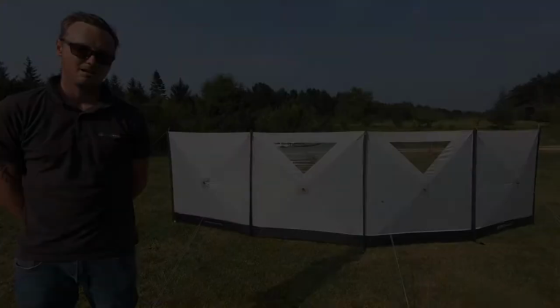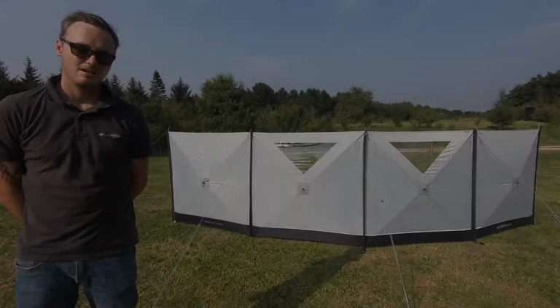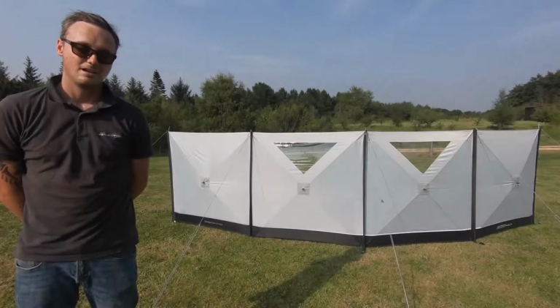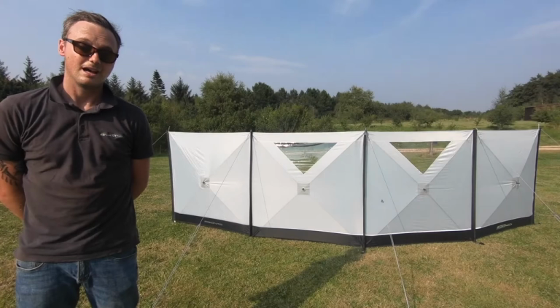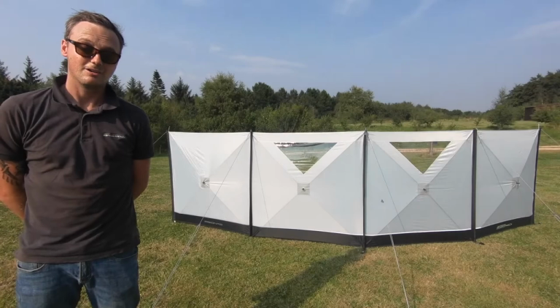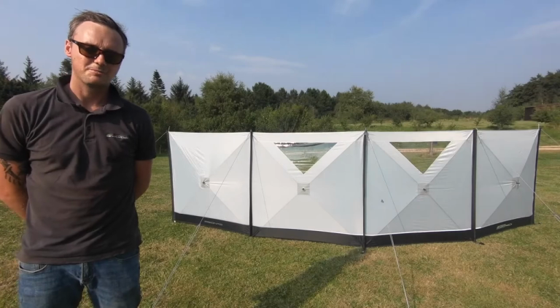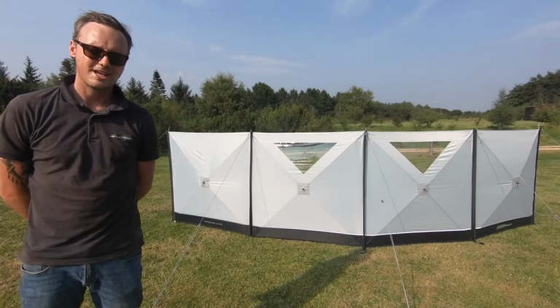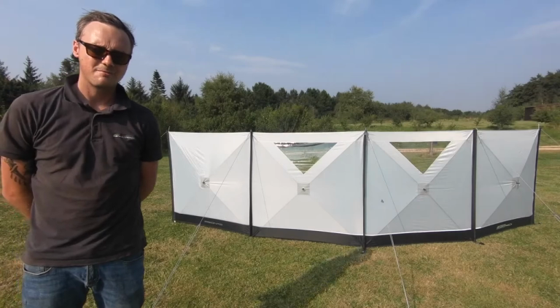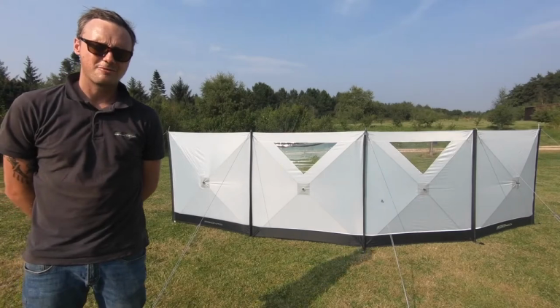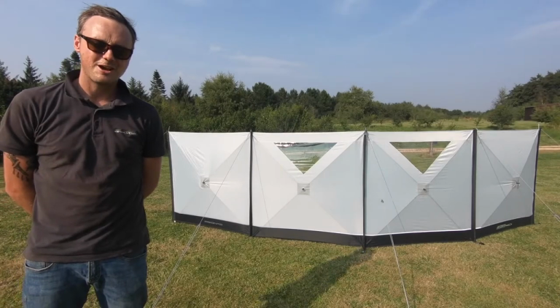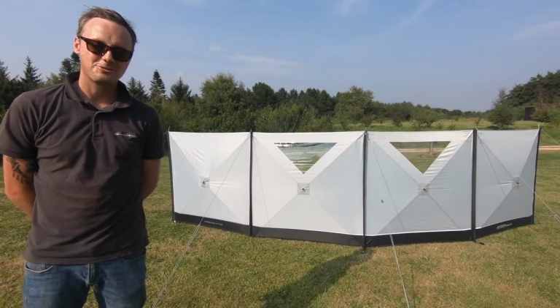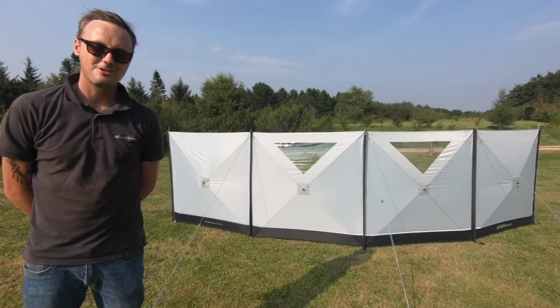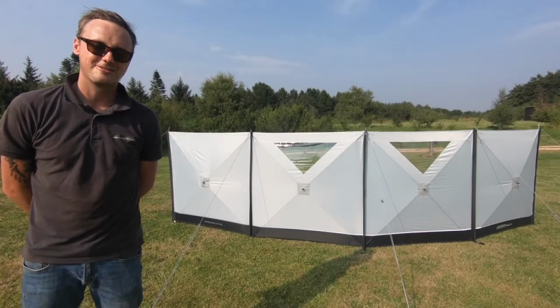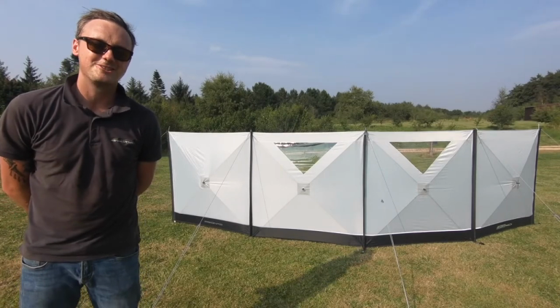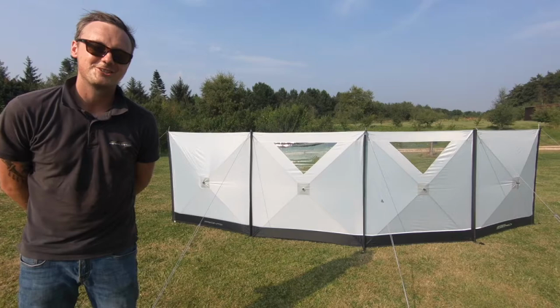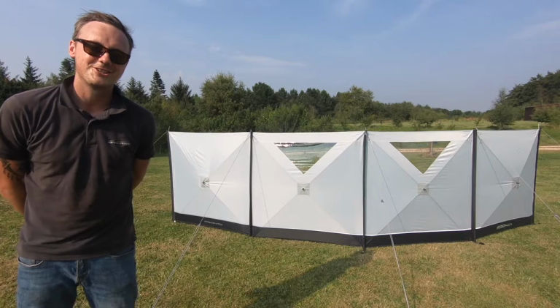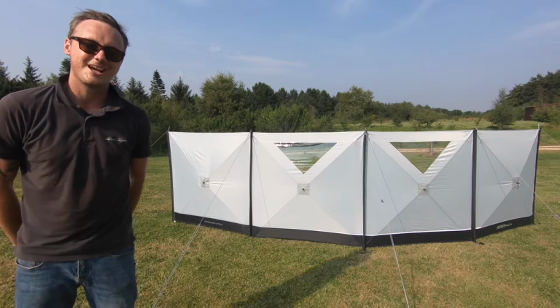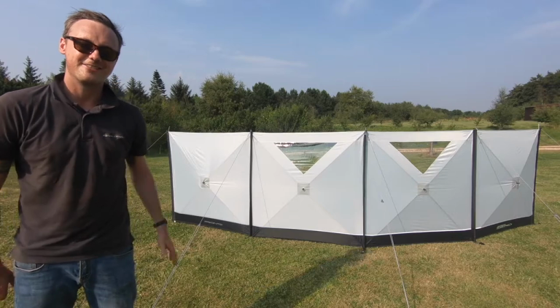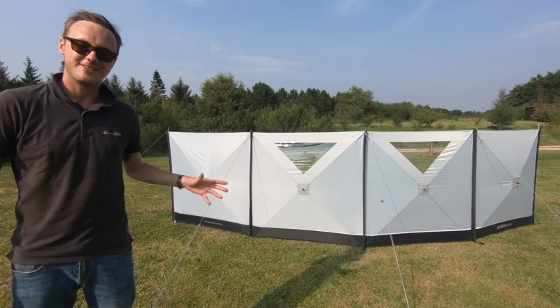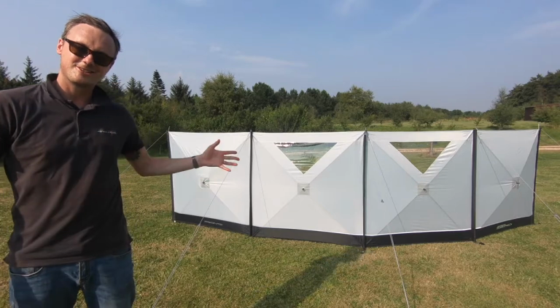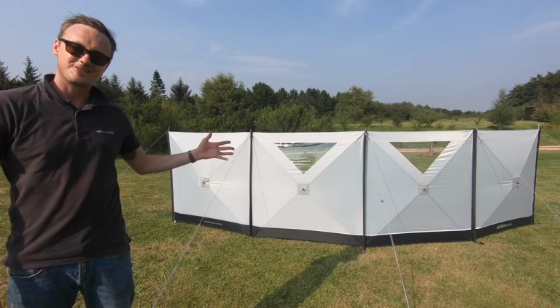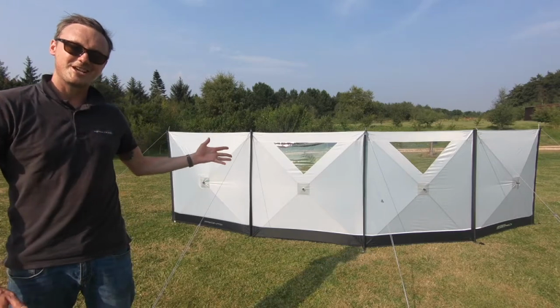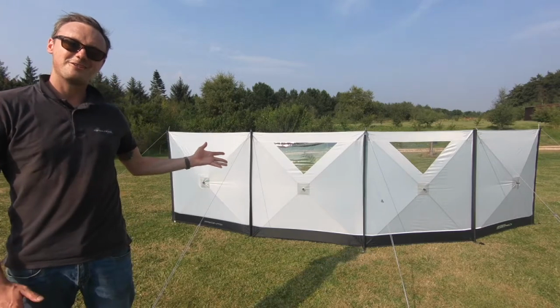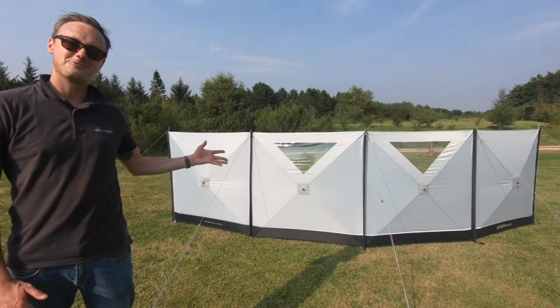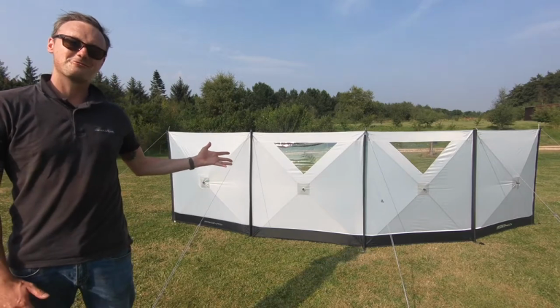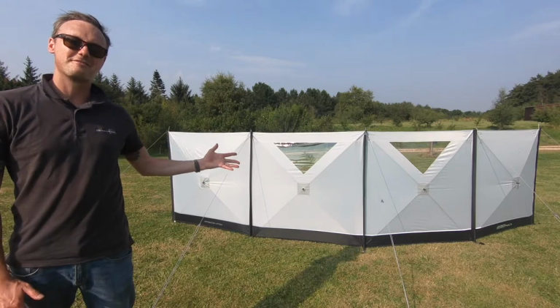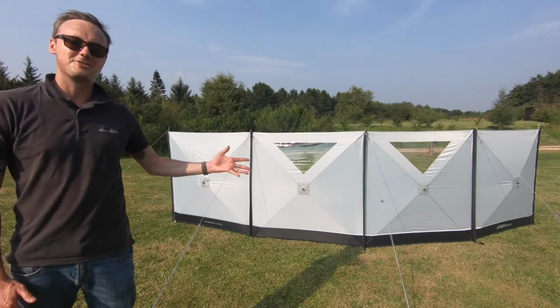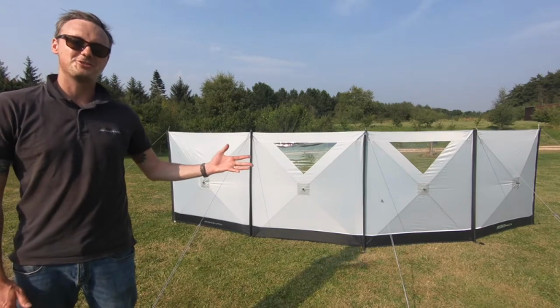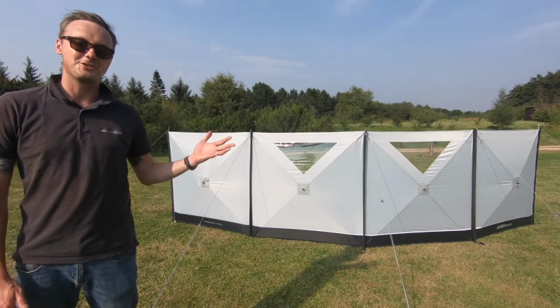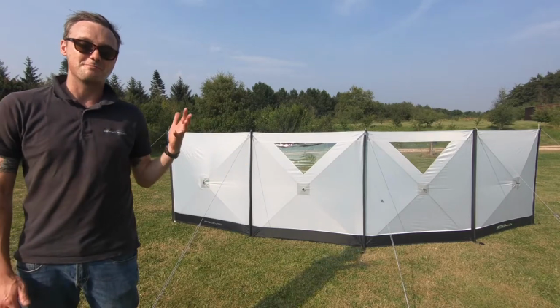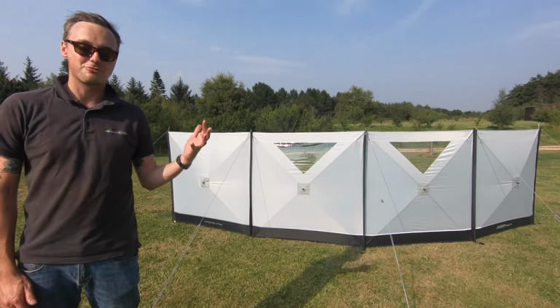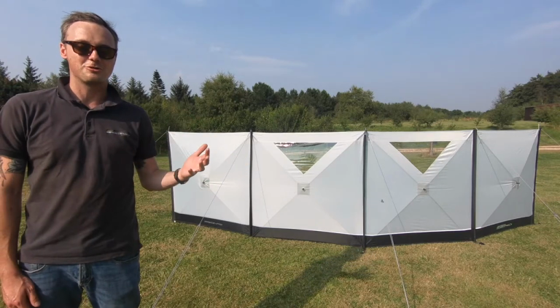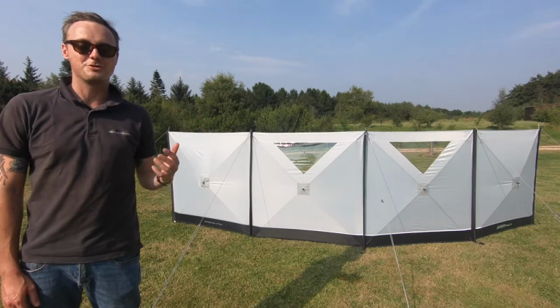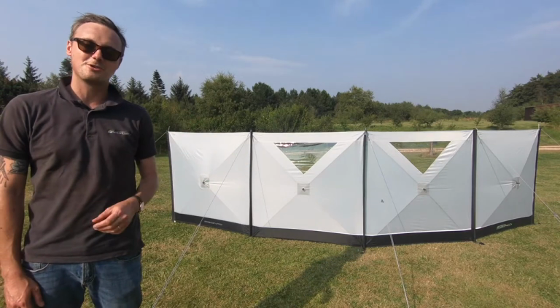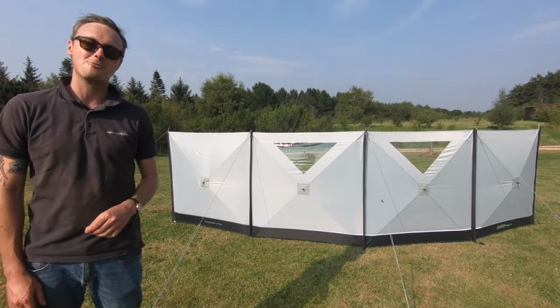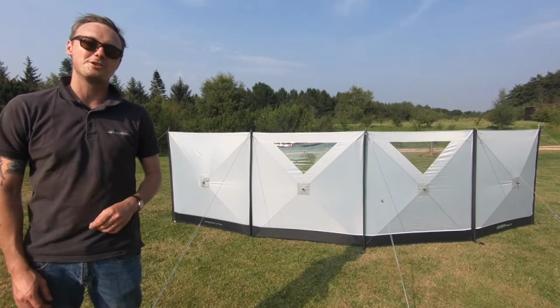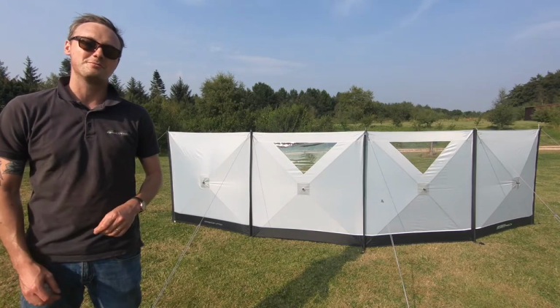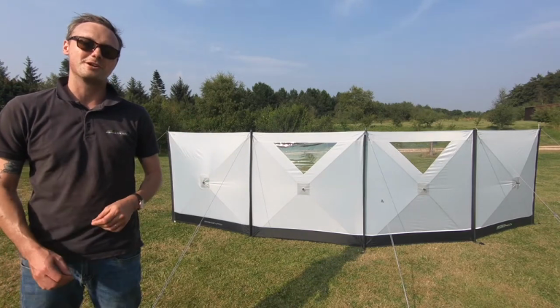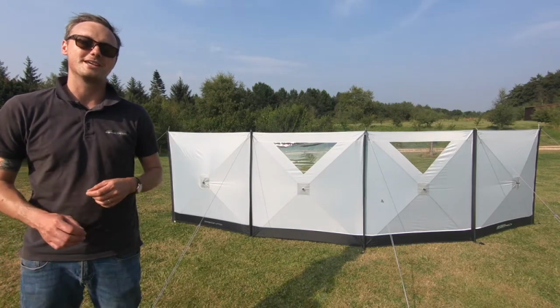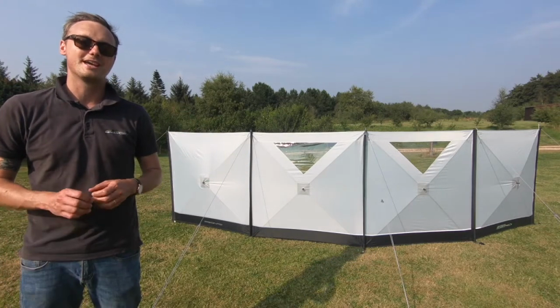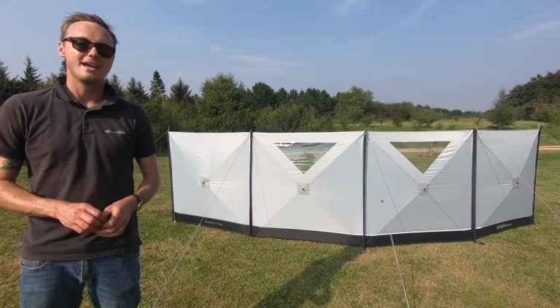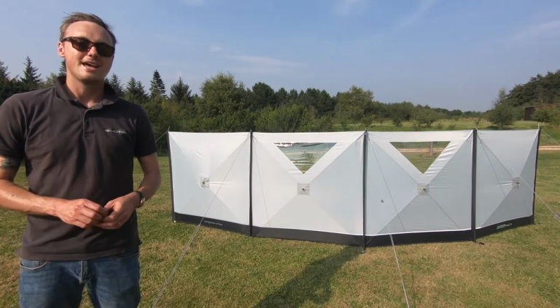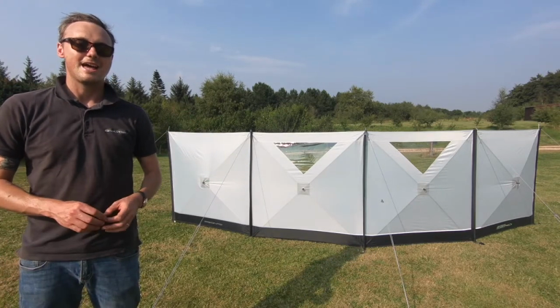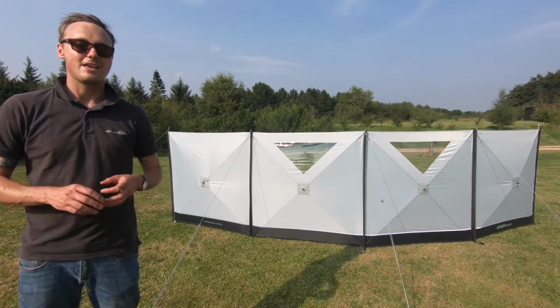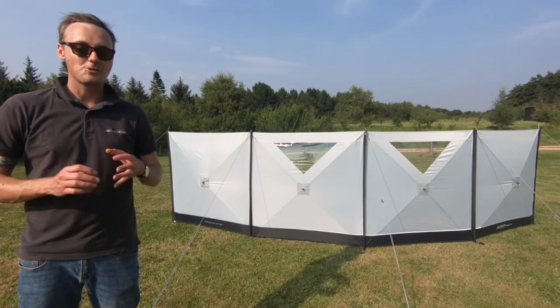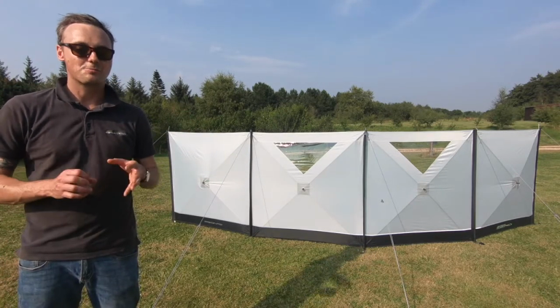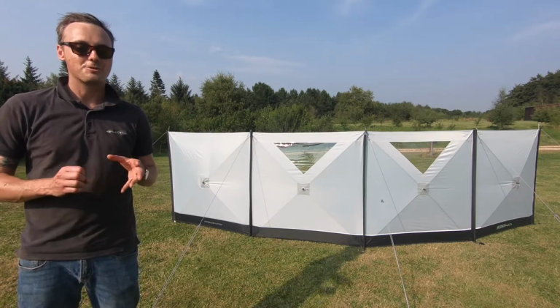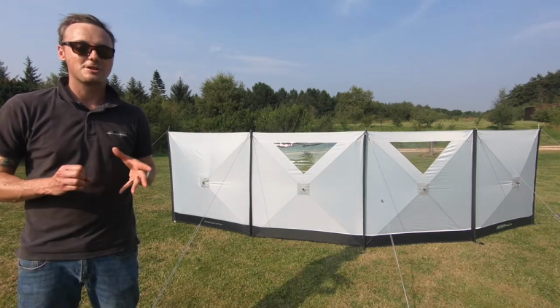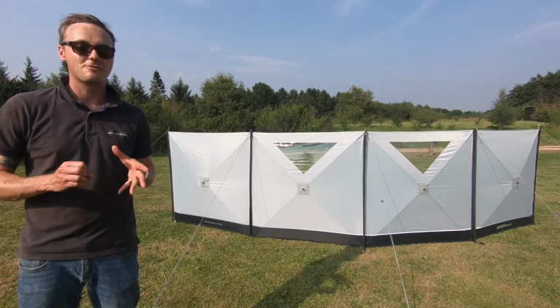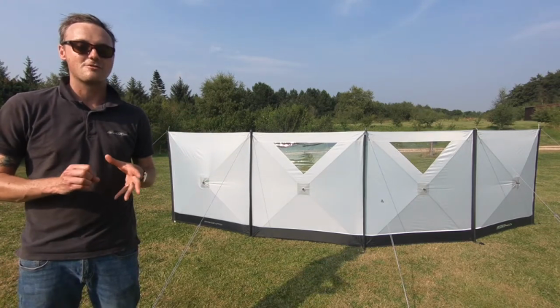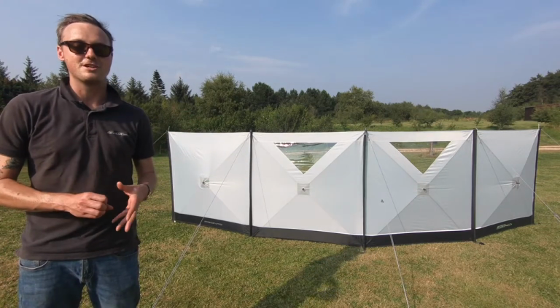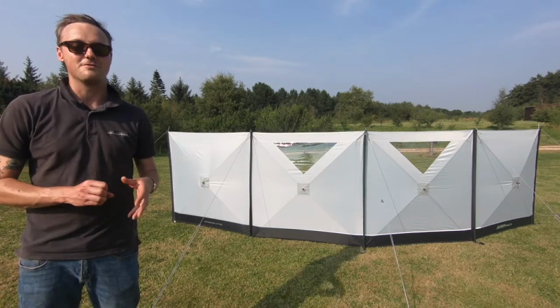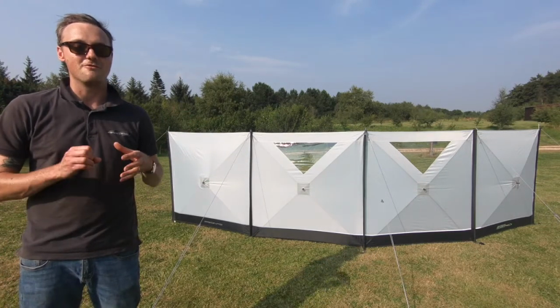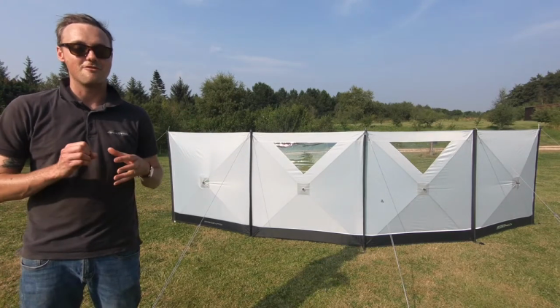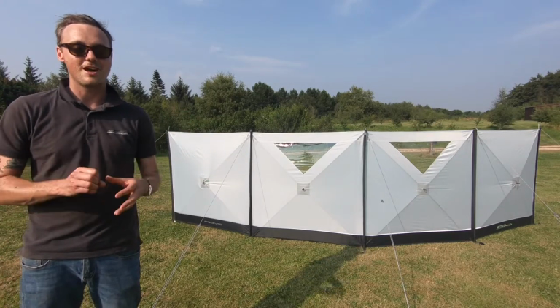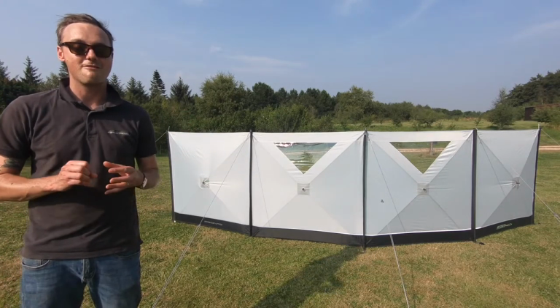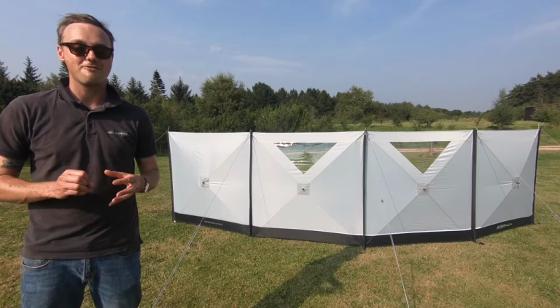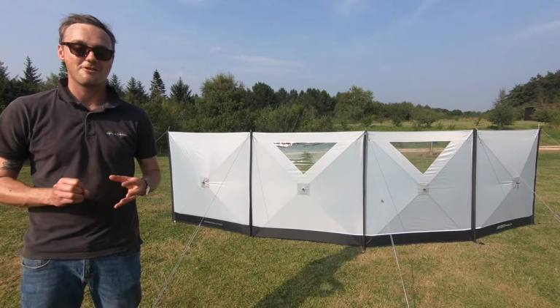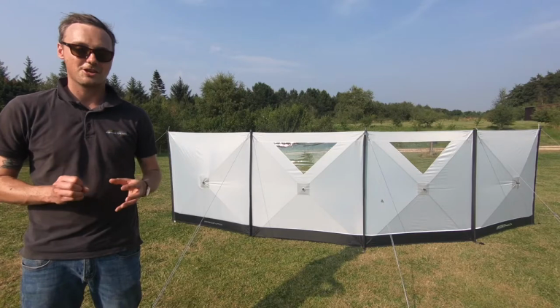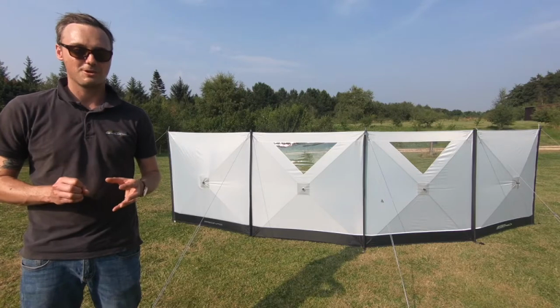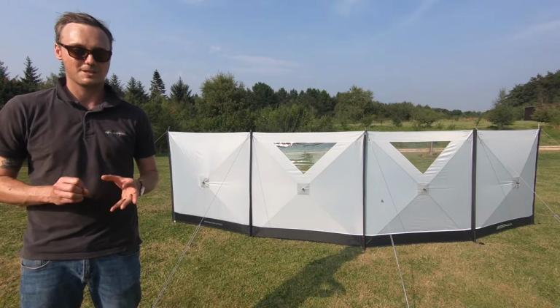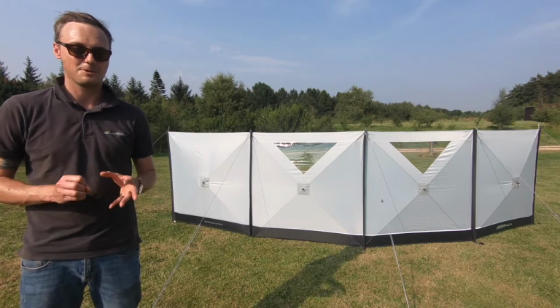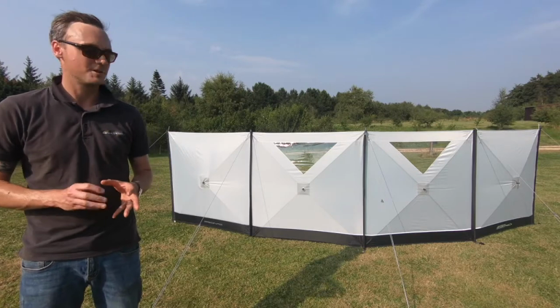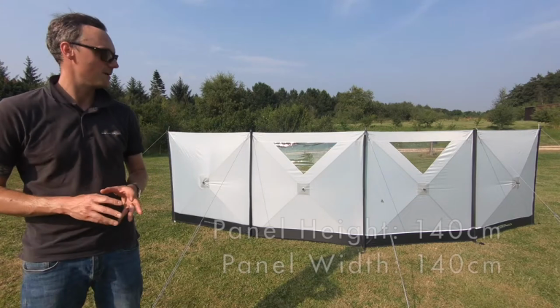Hello, I'm Sam from Outdoor Revolution and this is the Outdoor Revolution Pronto Windbrake. It's called Pronto for a reason — very, very quick to put up.